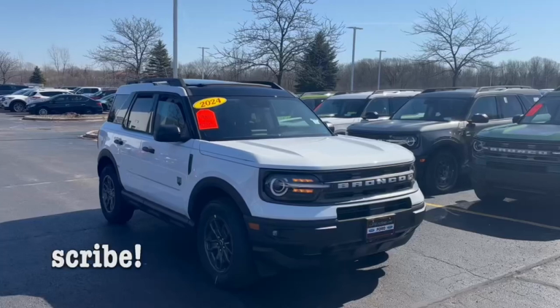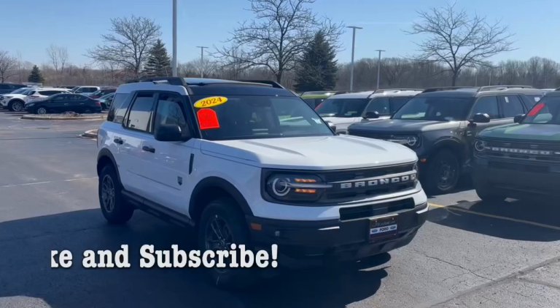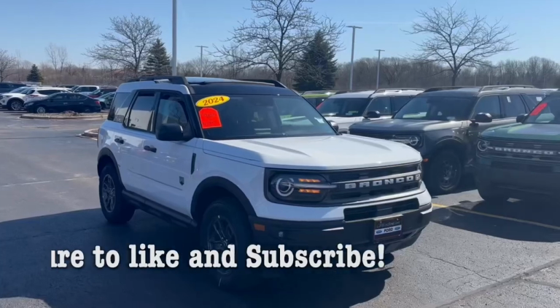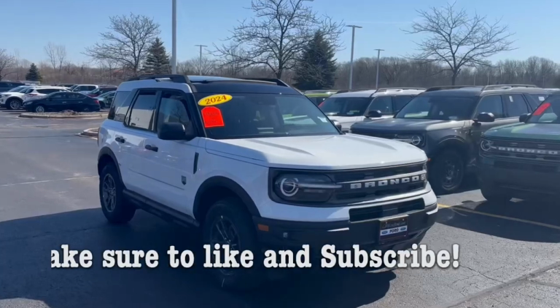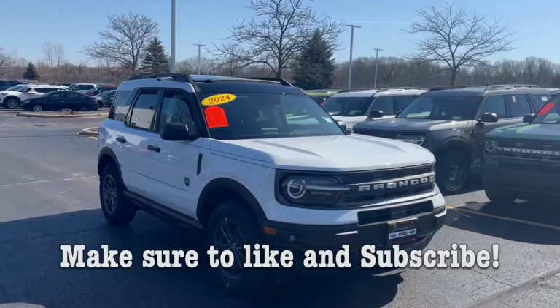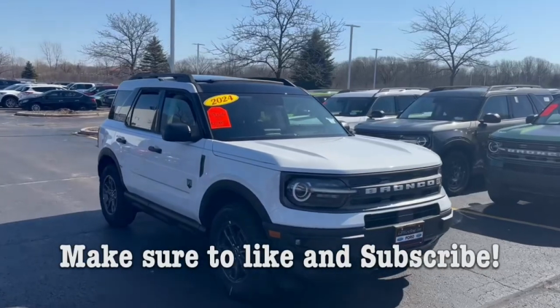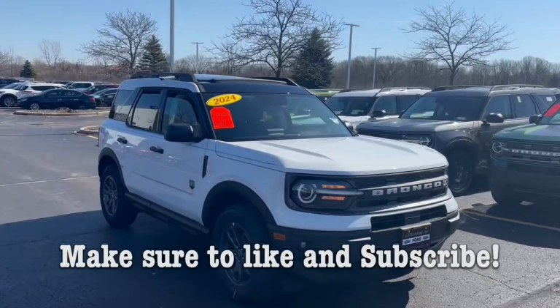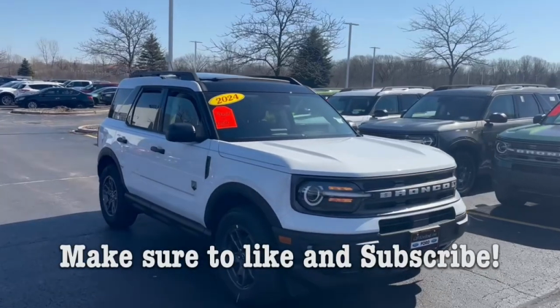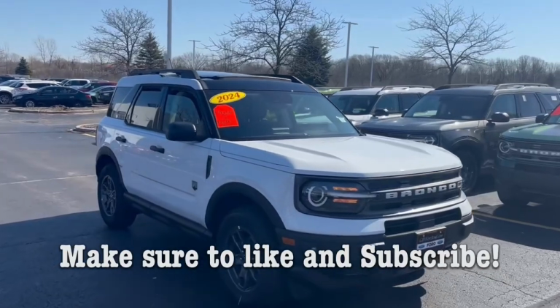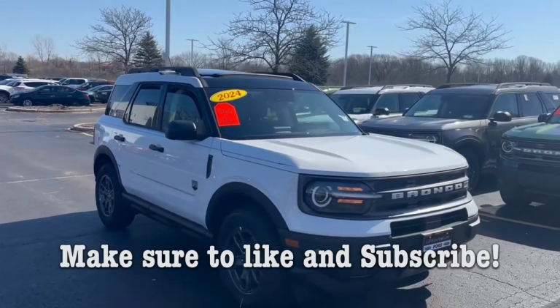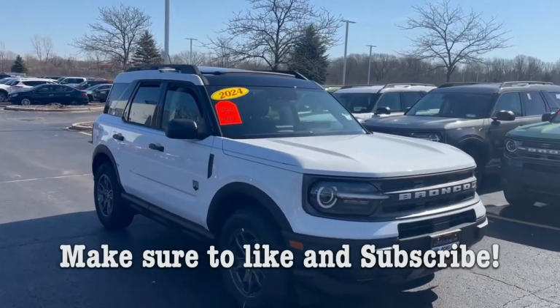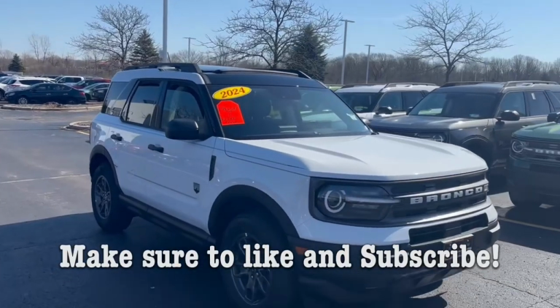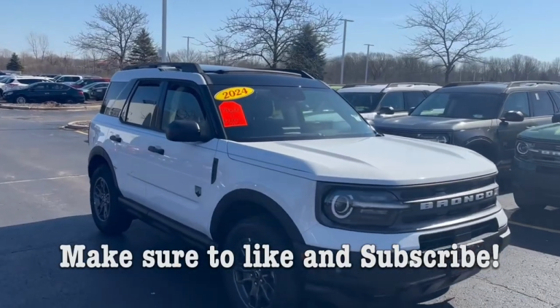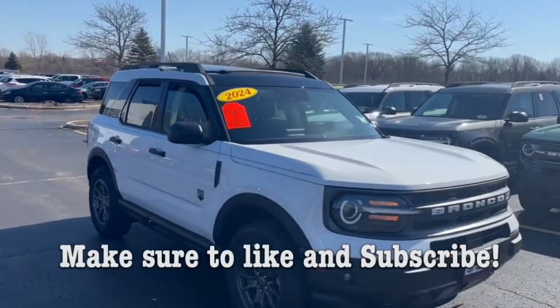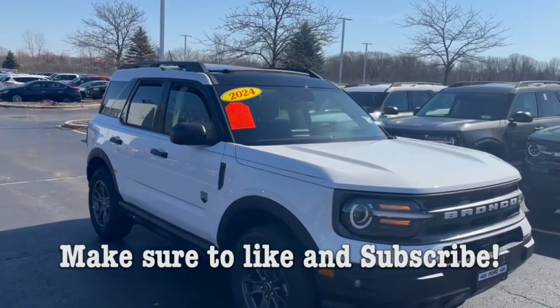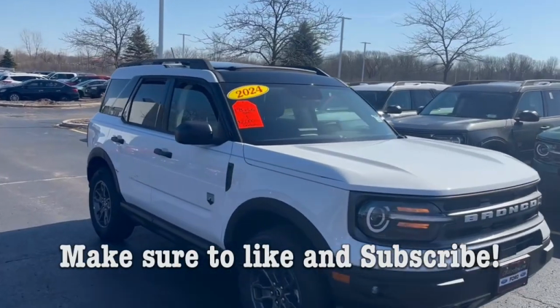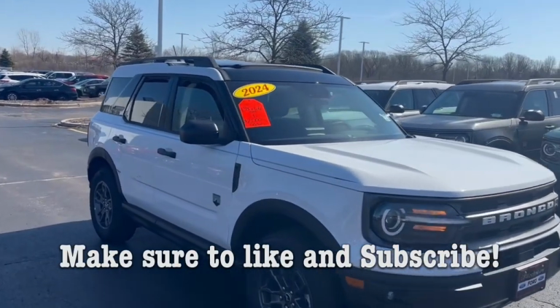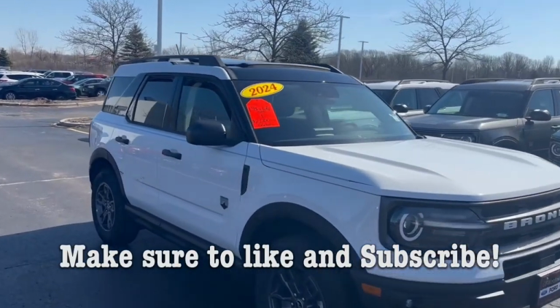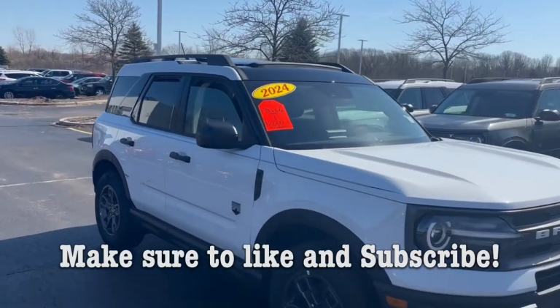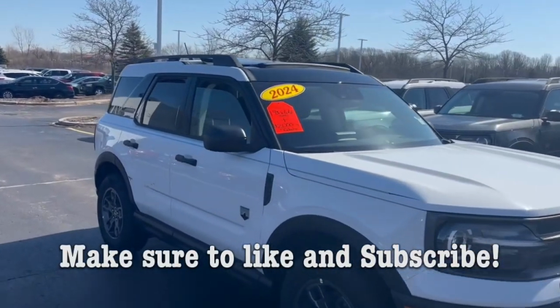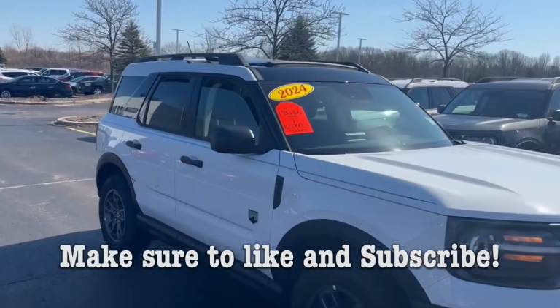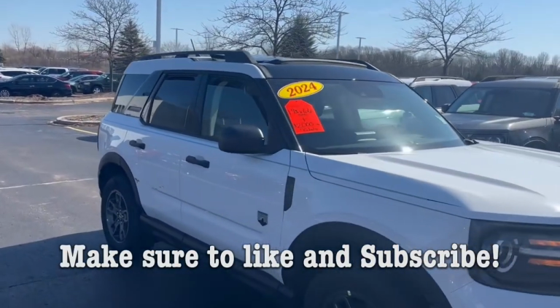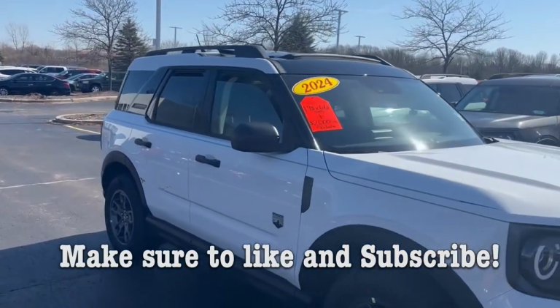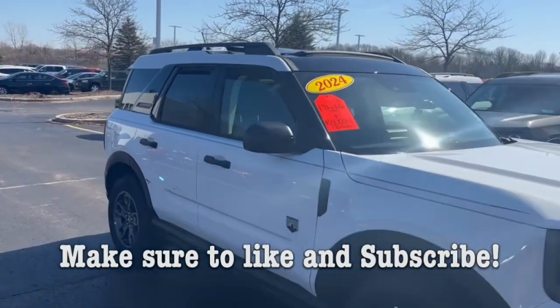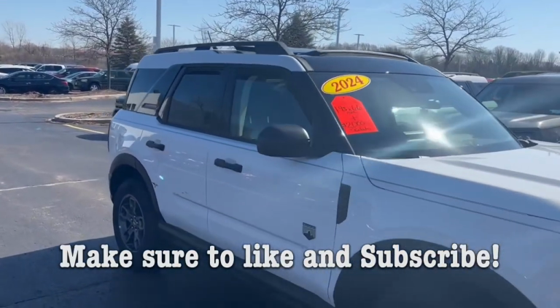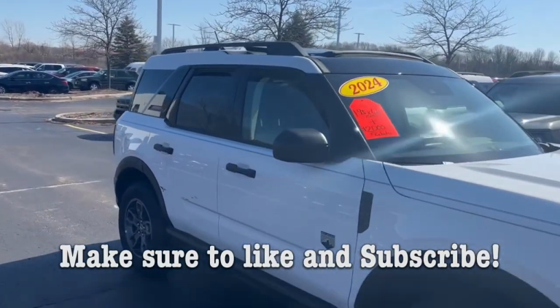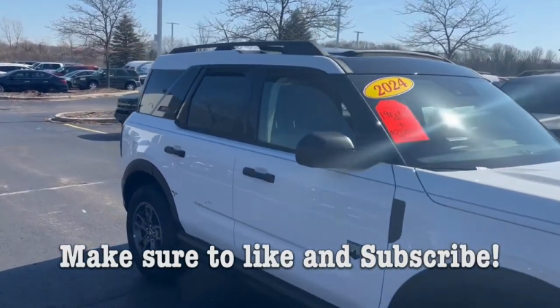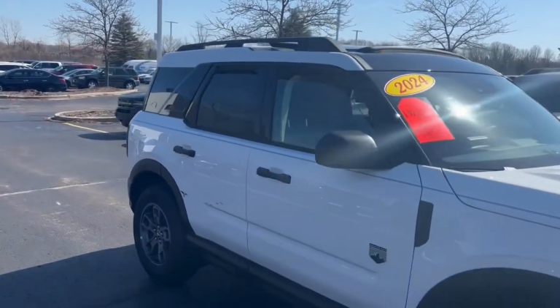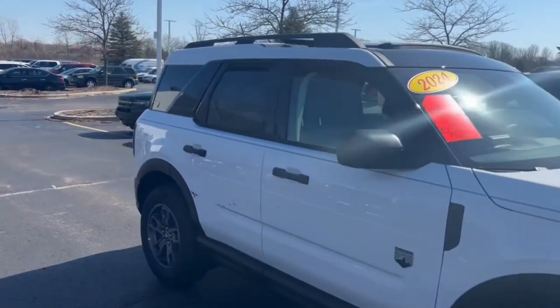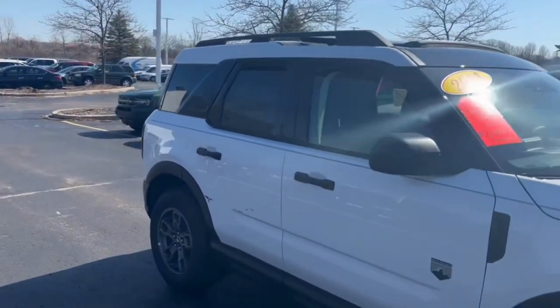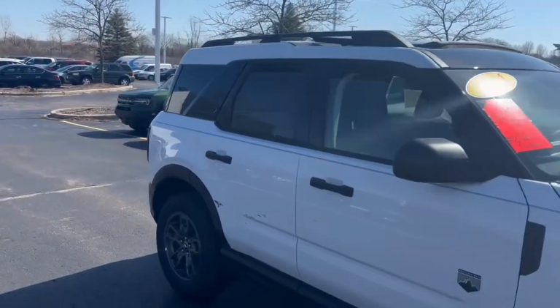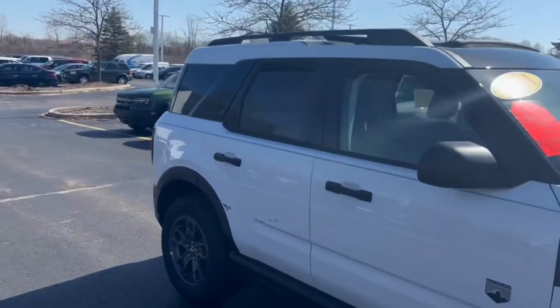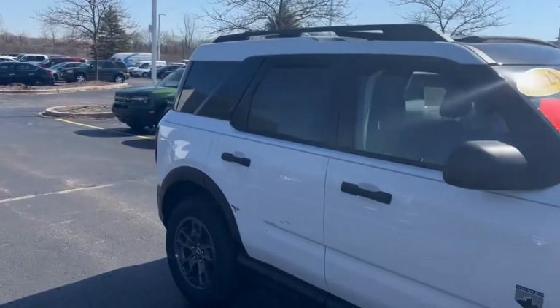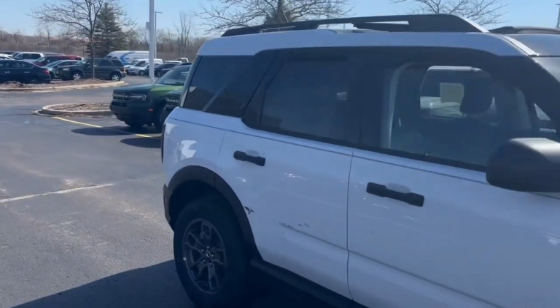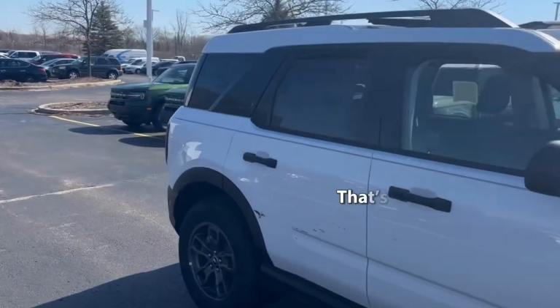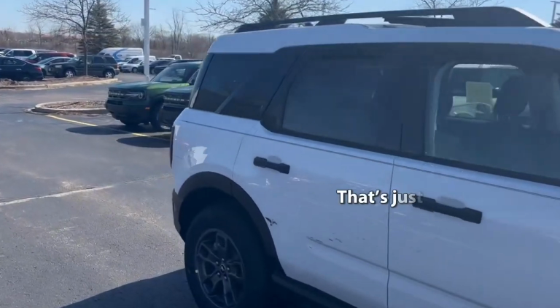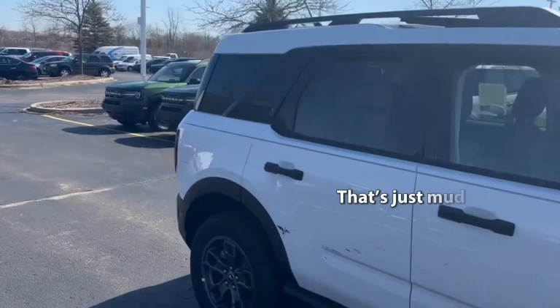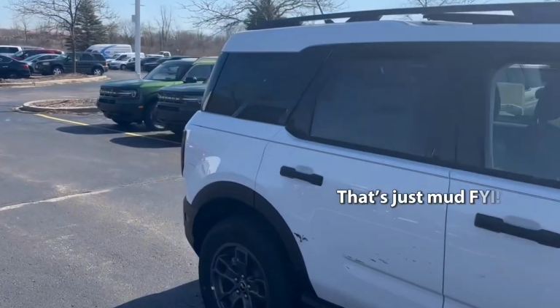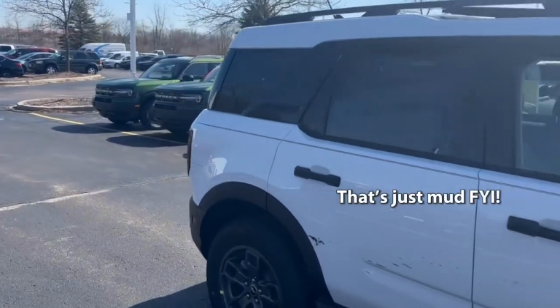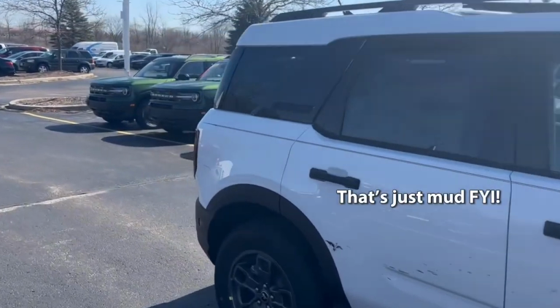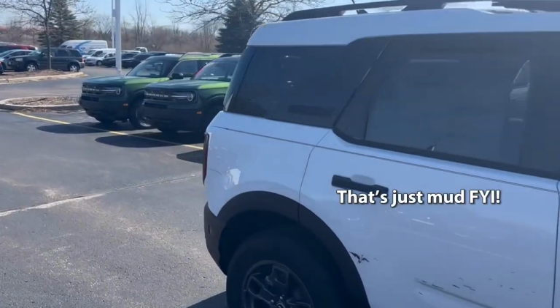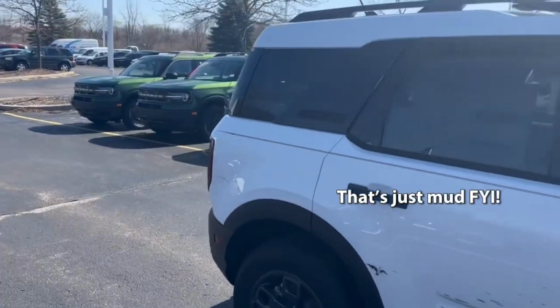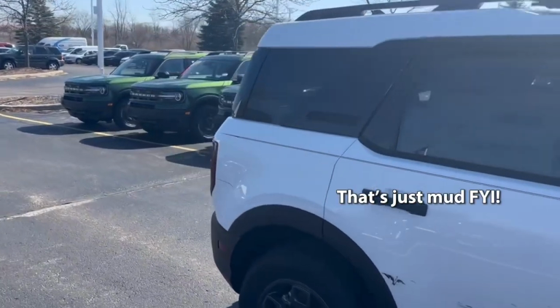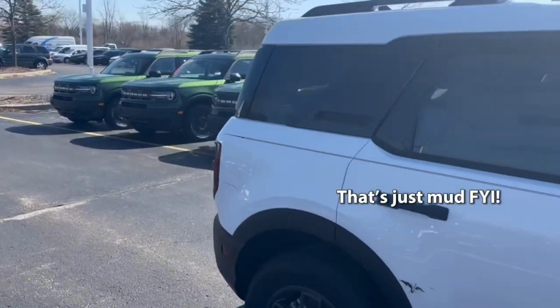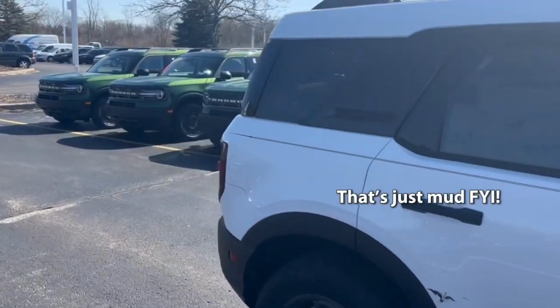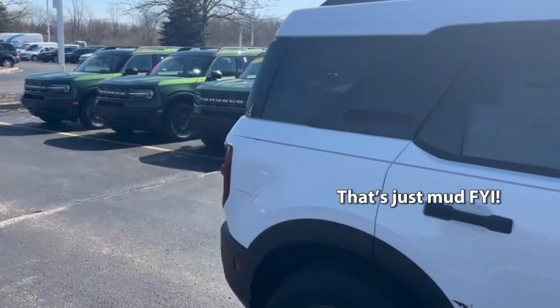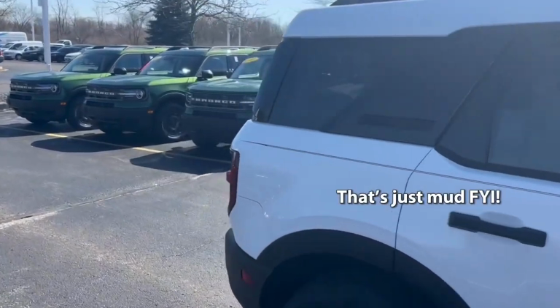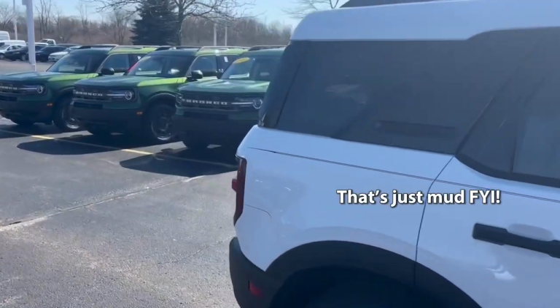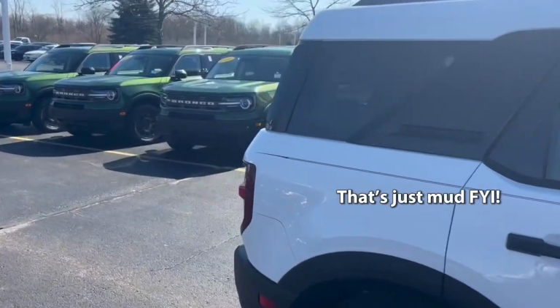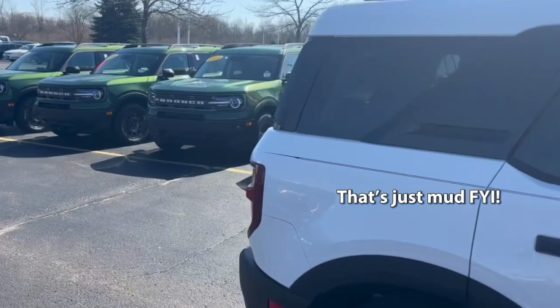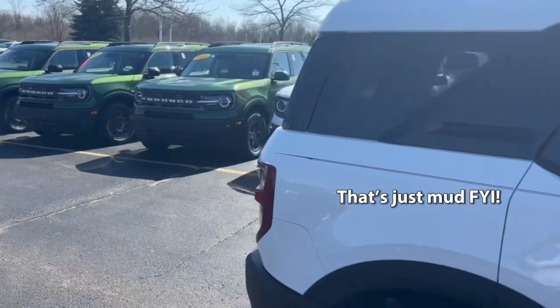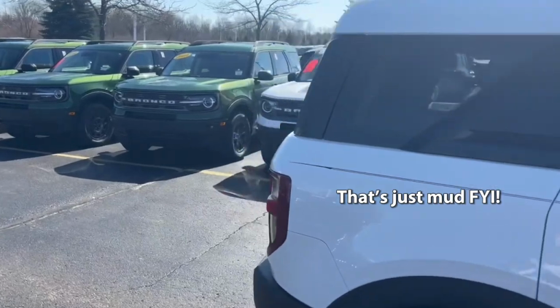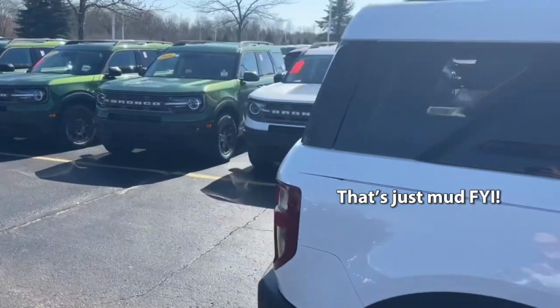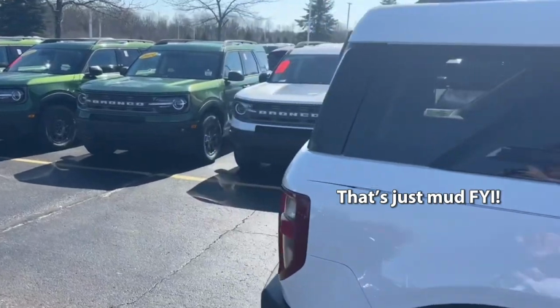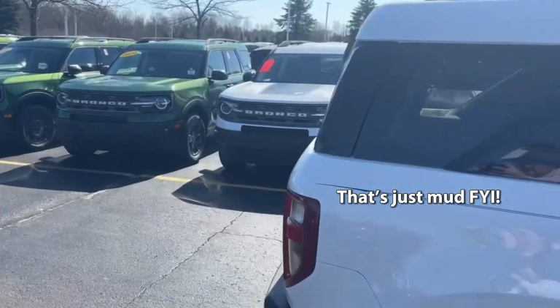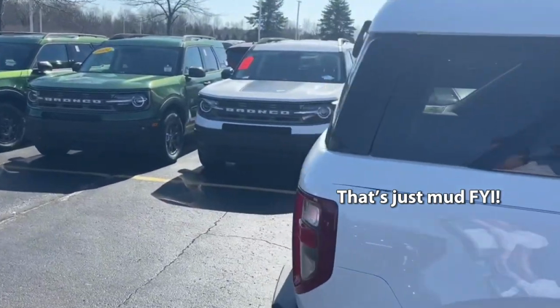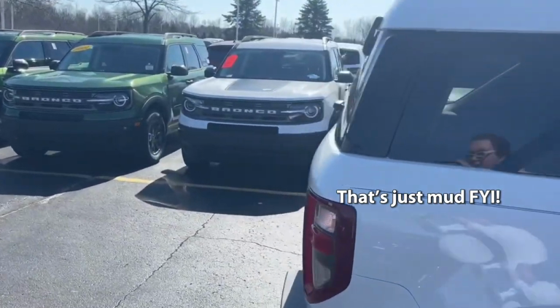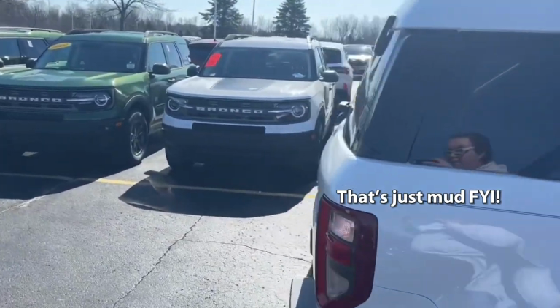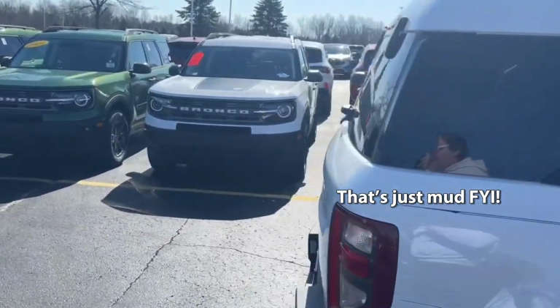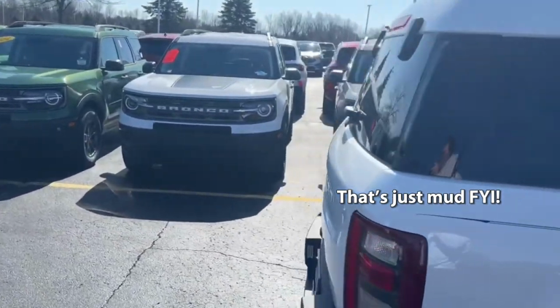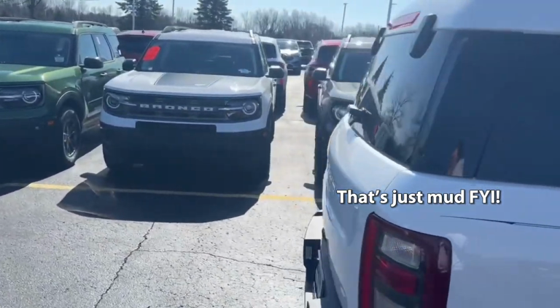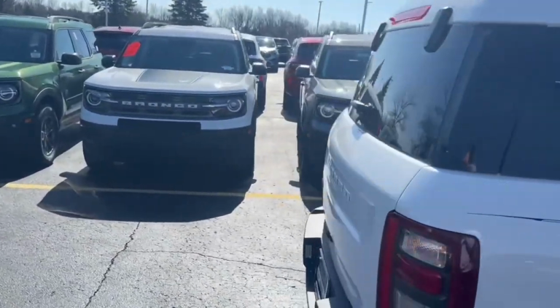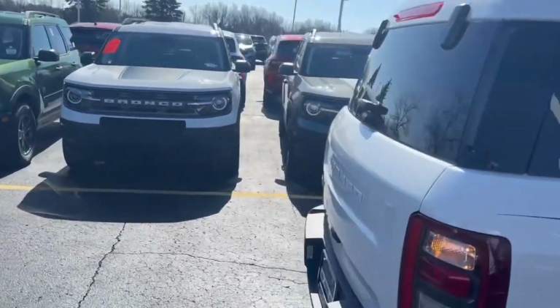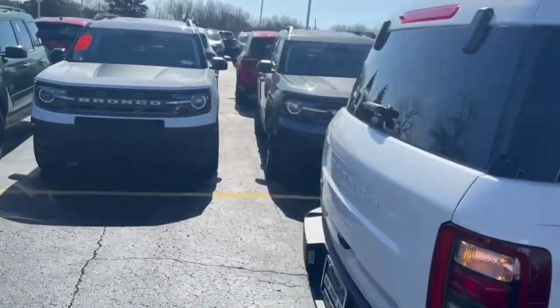Hello everyone and welcome back to Revs and Reviews. Today I have a 2024 Ford Bronco Sport Big Bend.